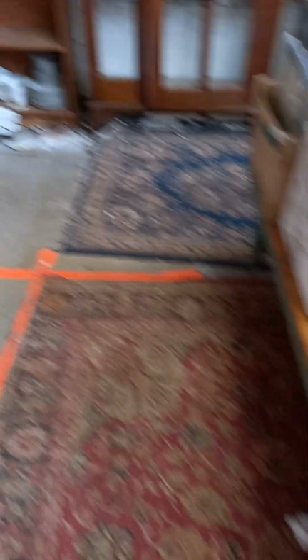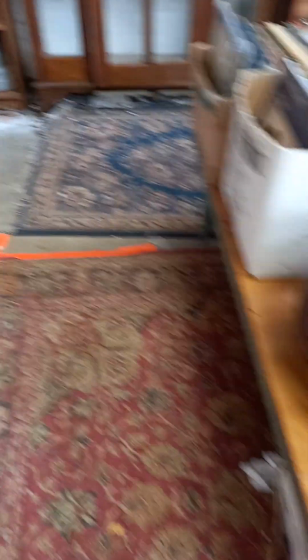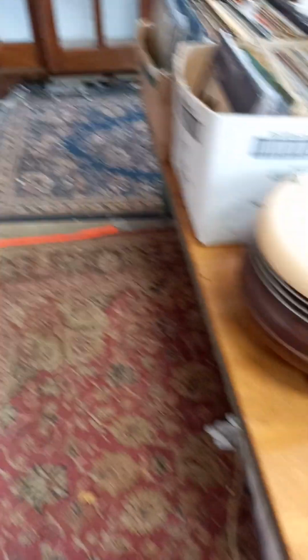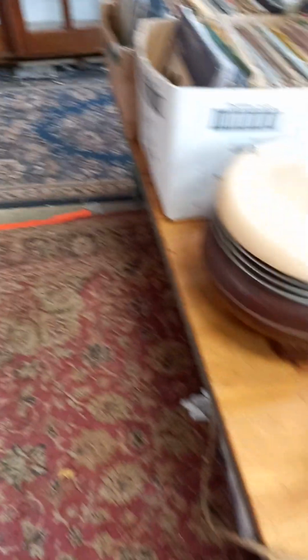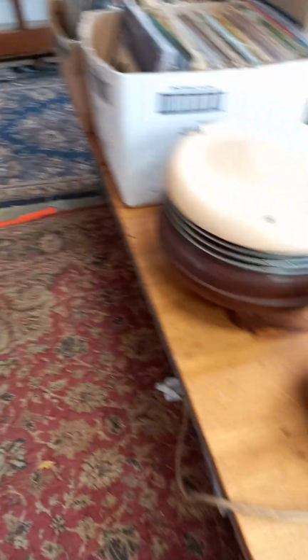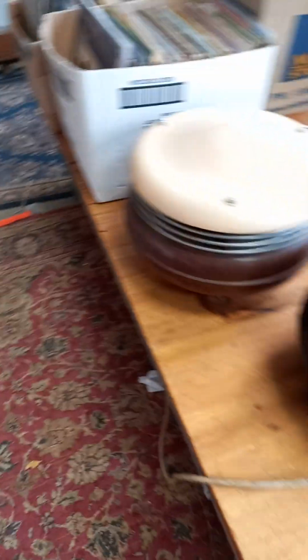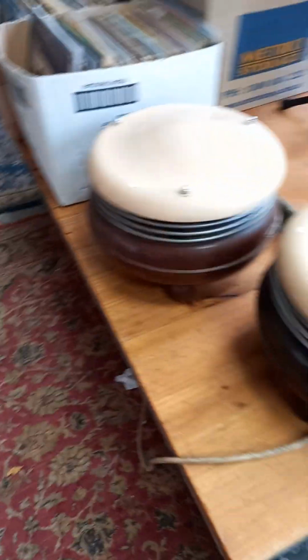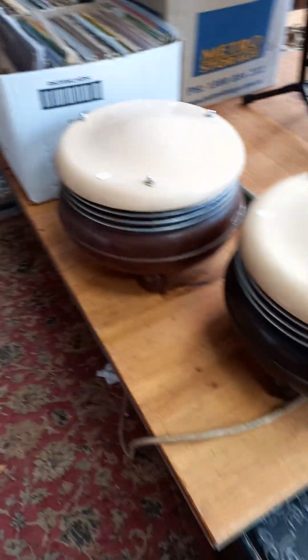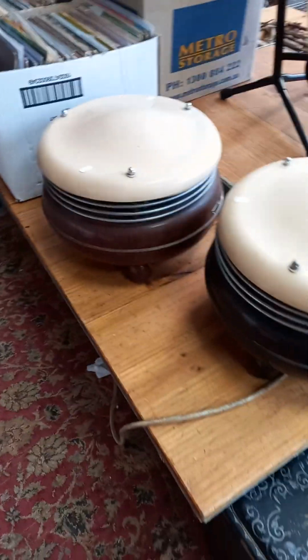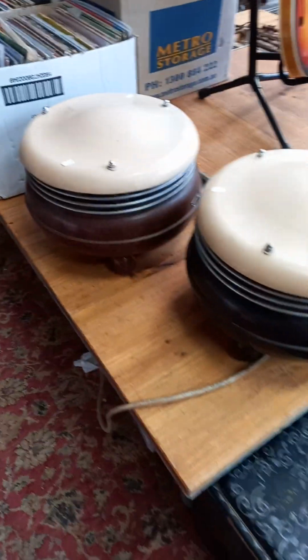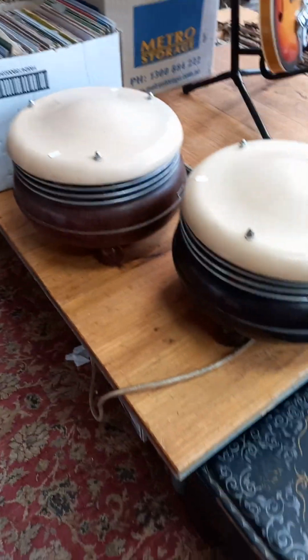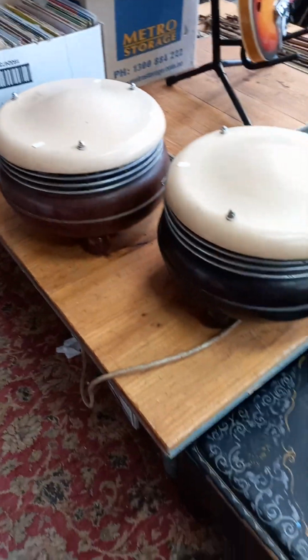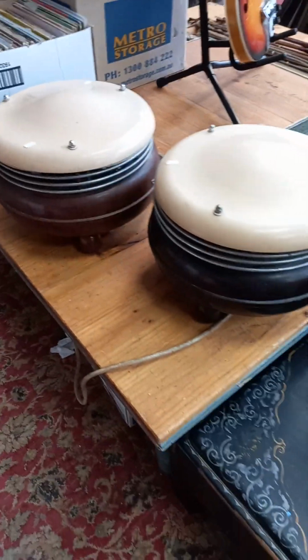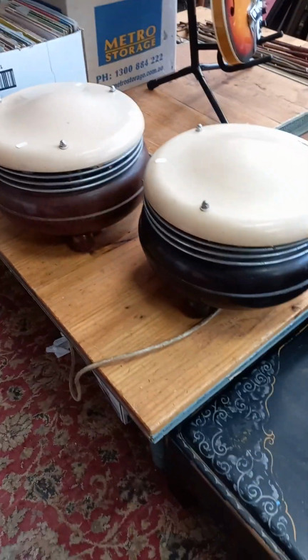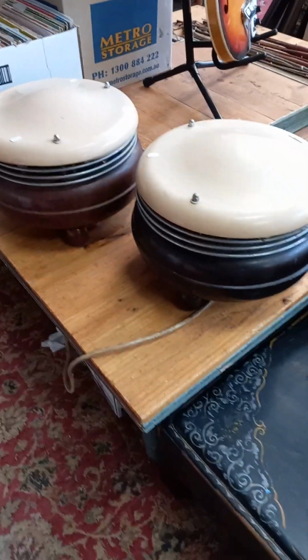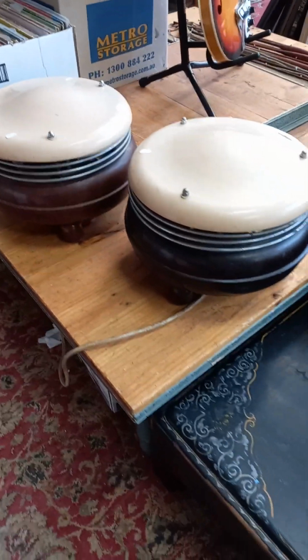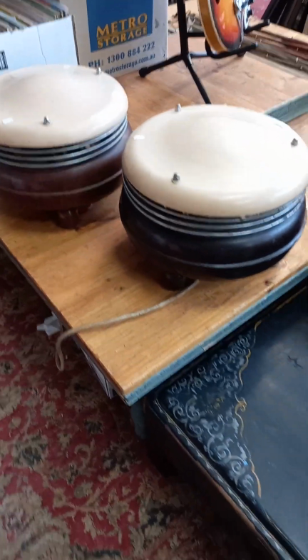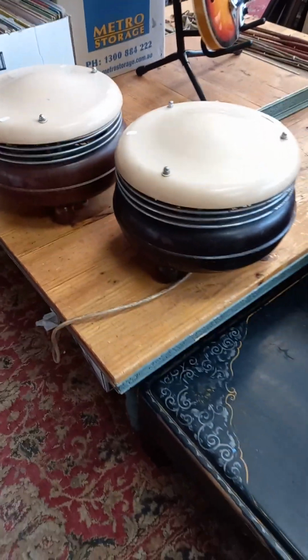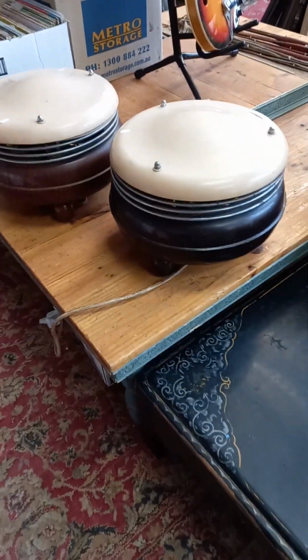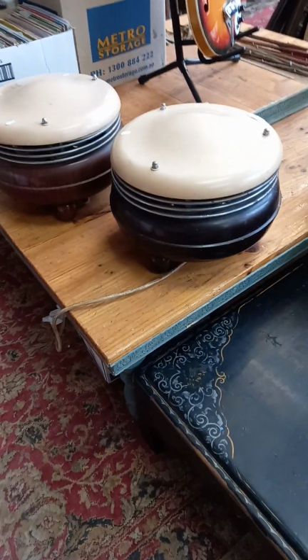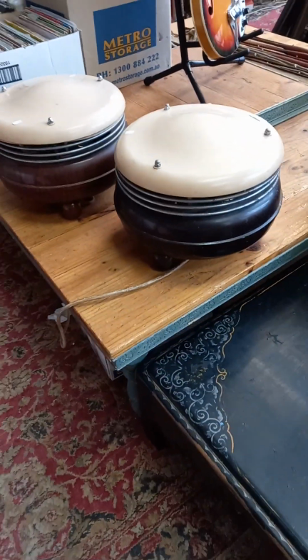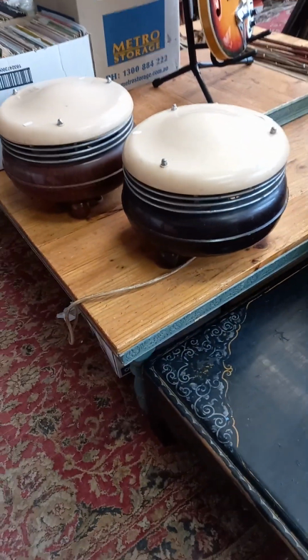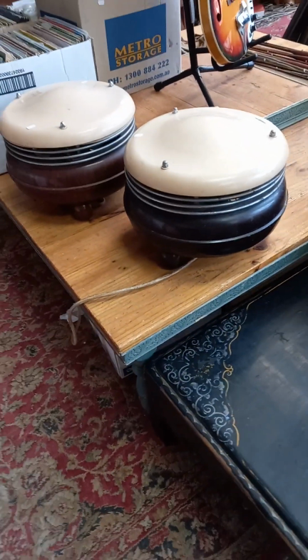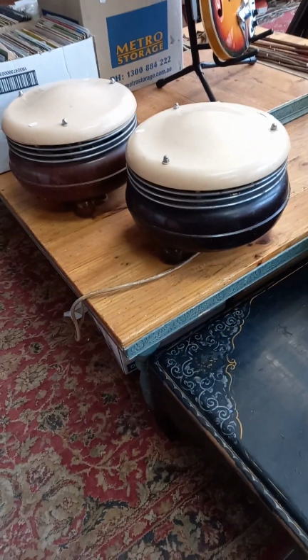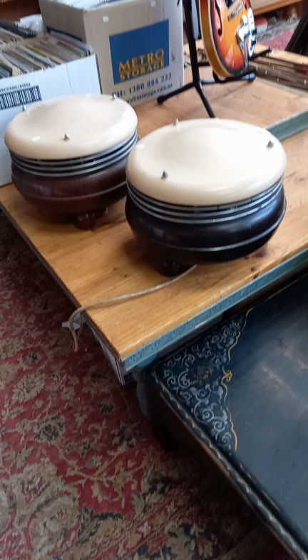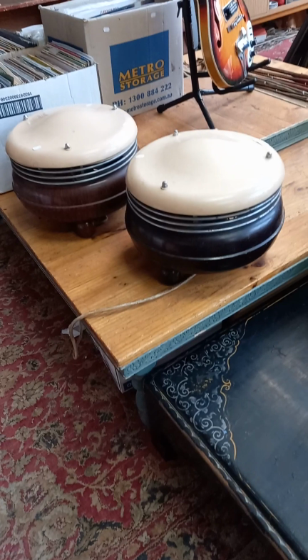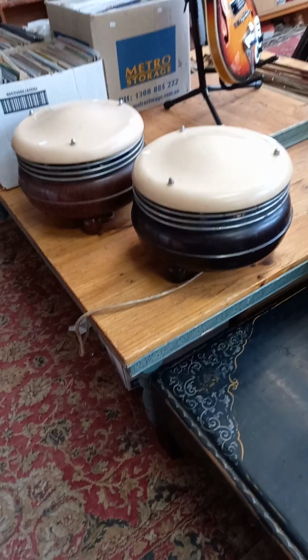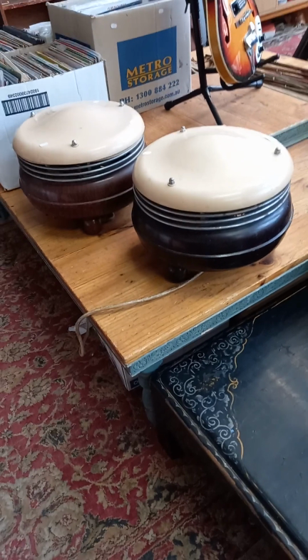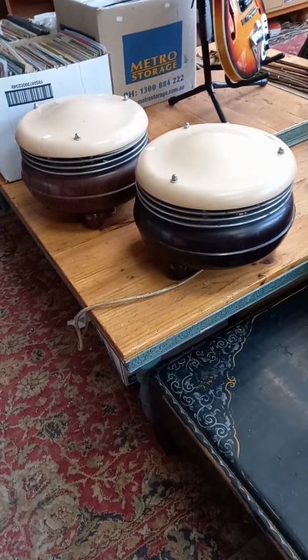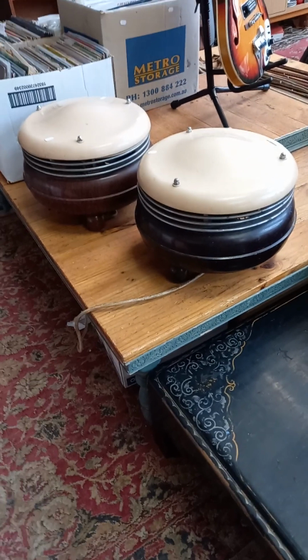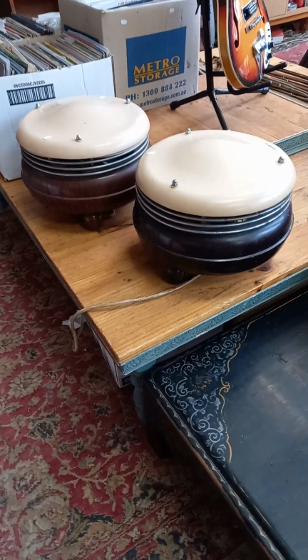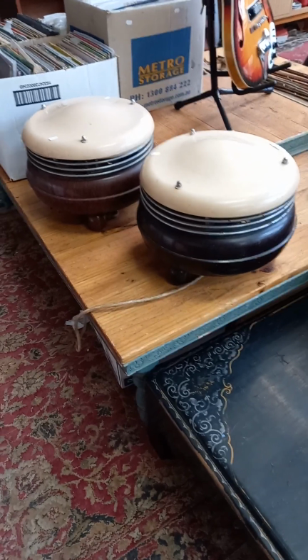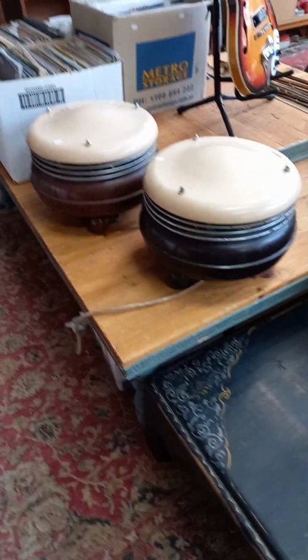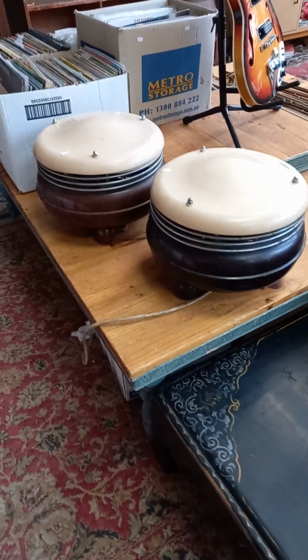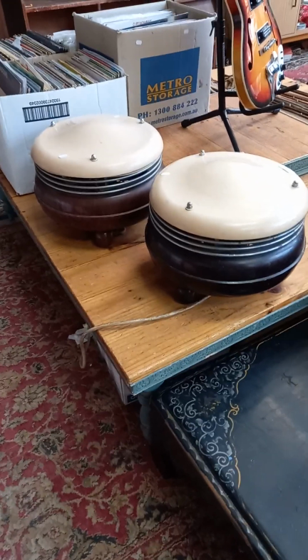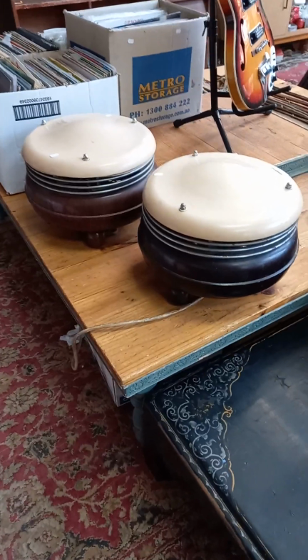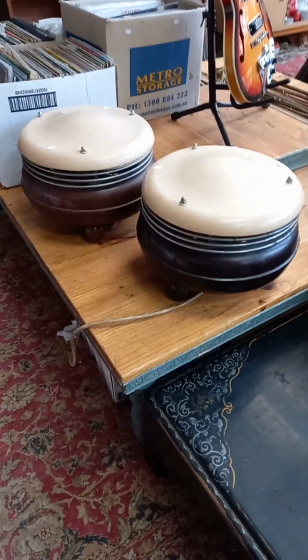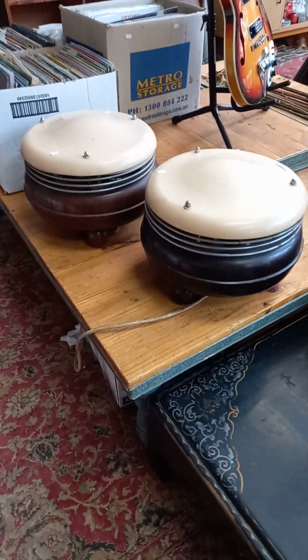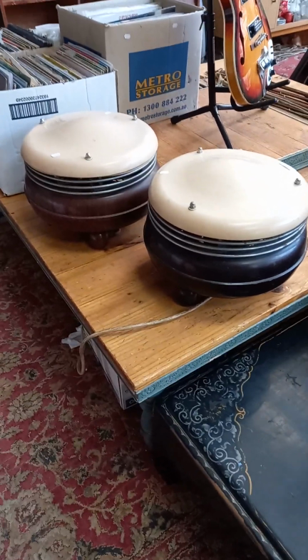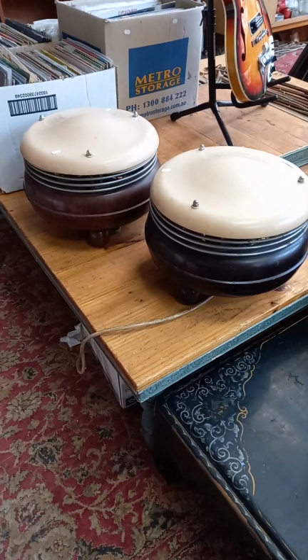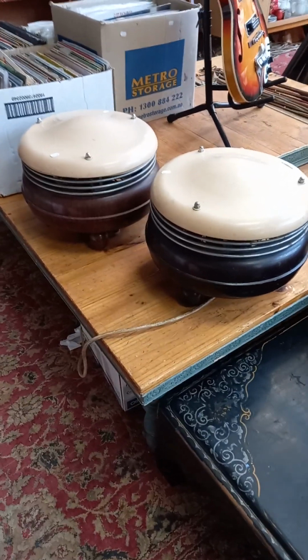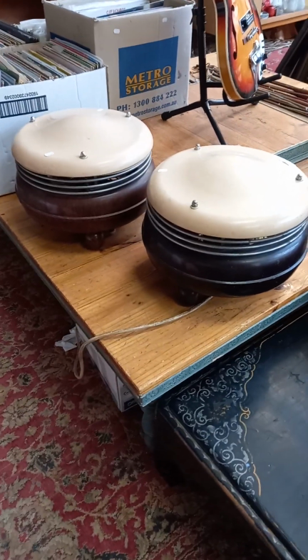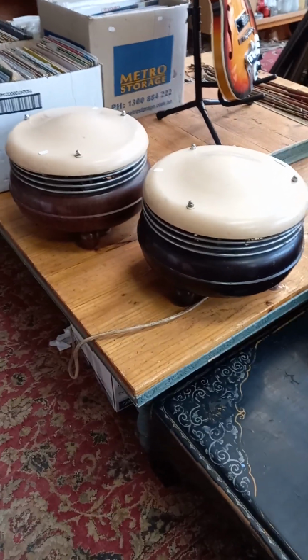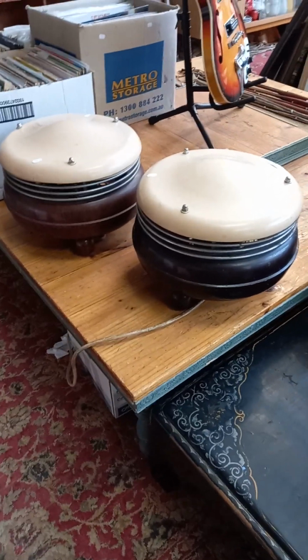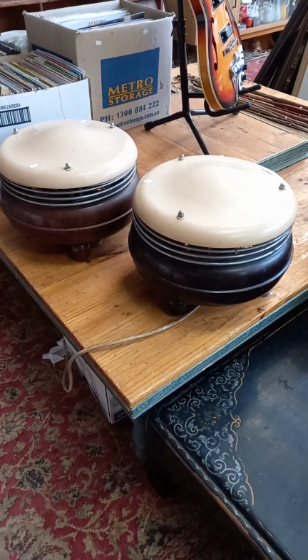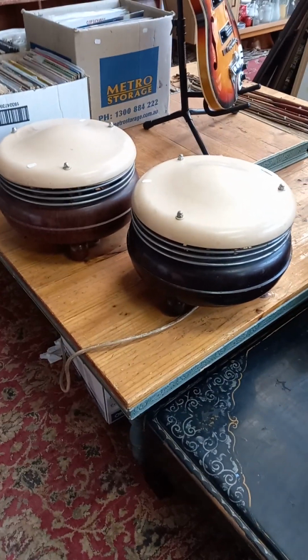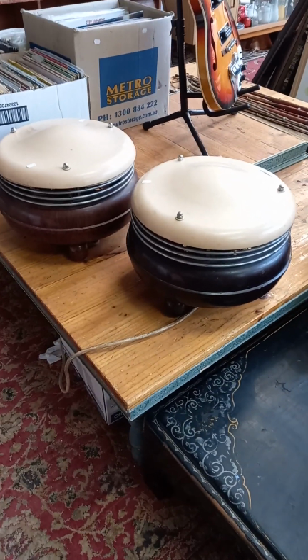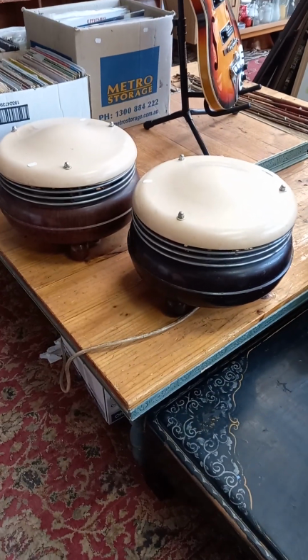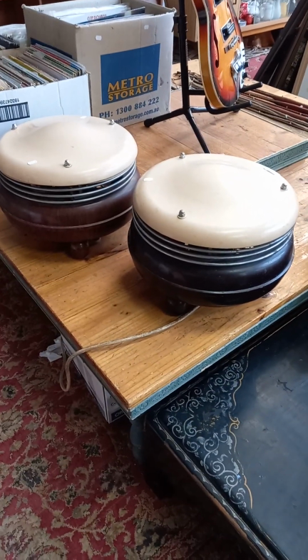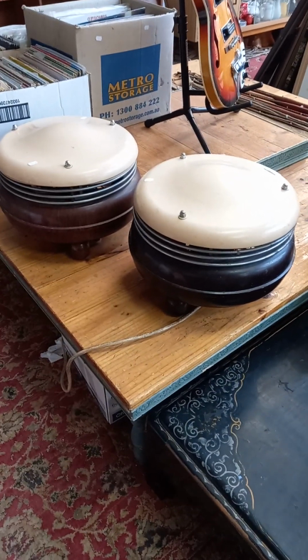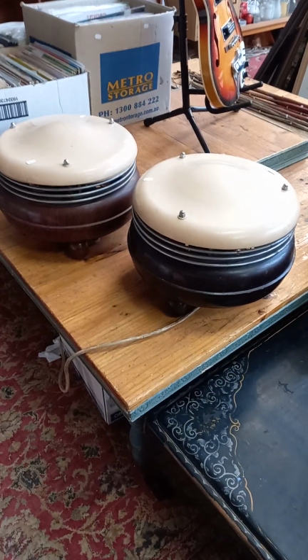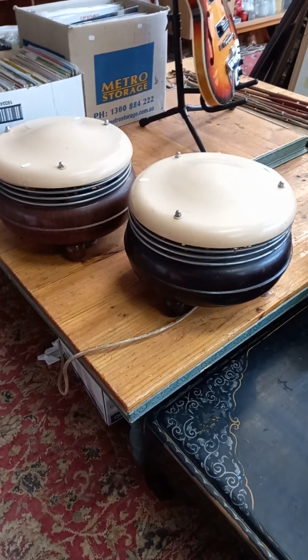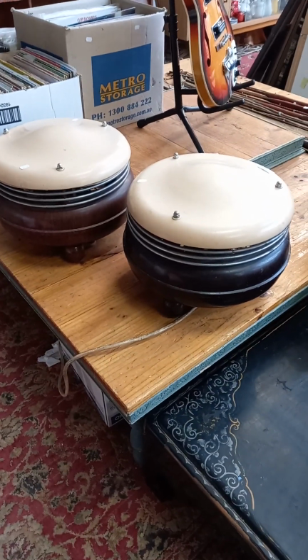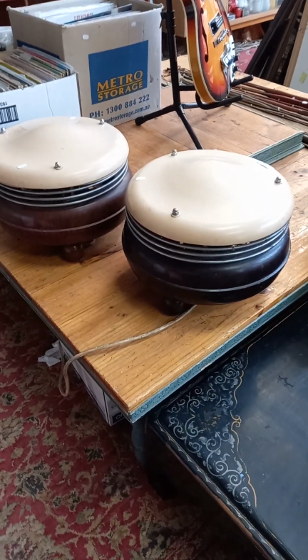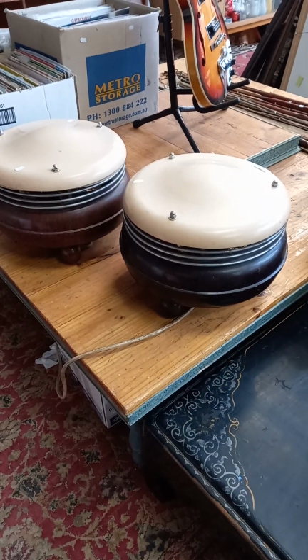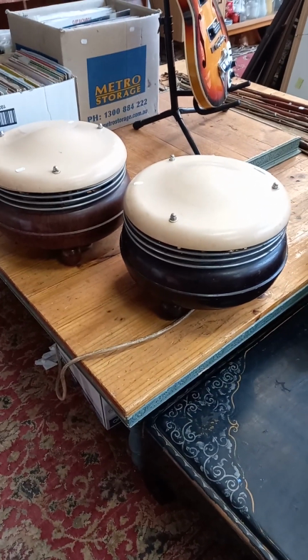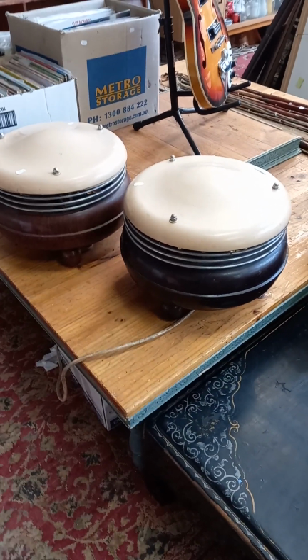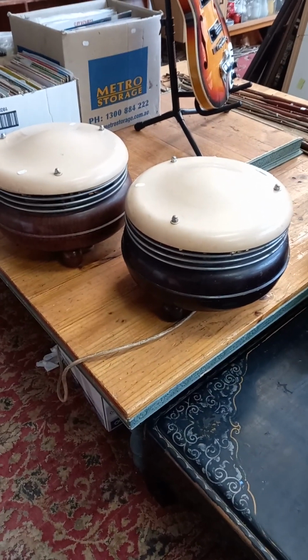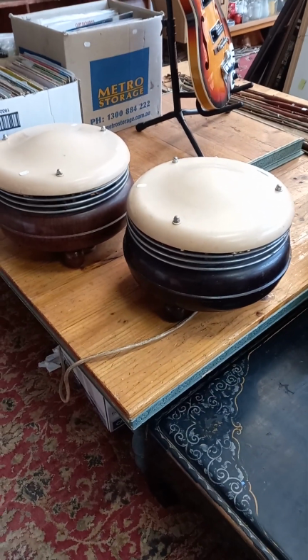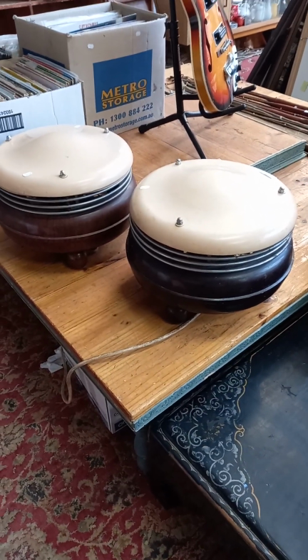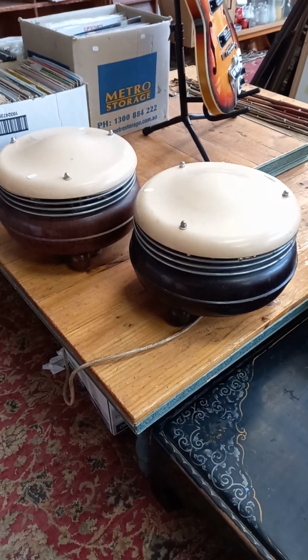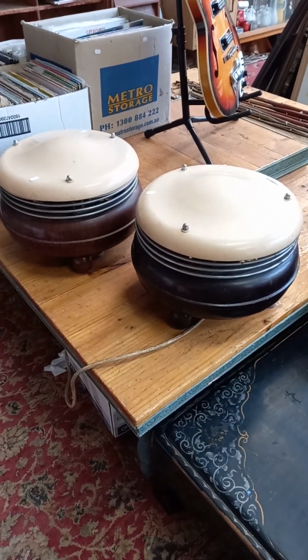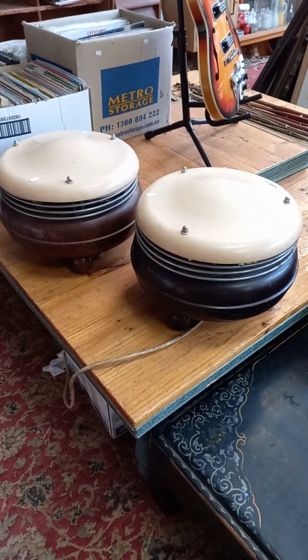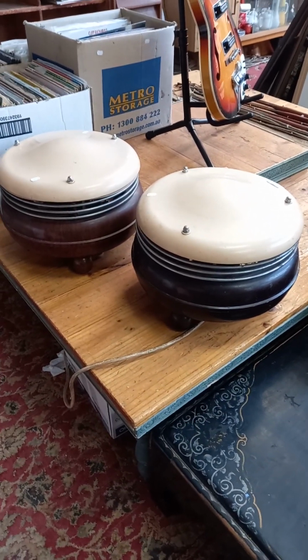A couple of nice hamburgers — no, they're actually heaters. Gail's been looking at these all week calling them hamburgers.